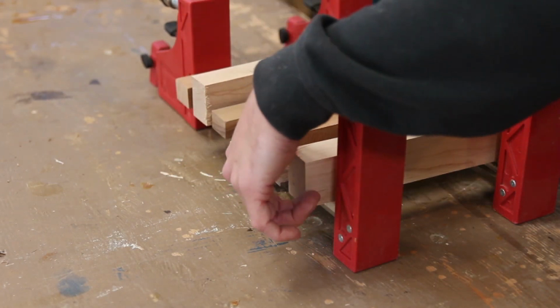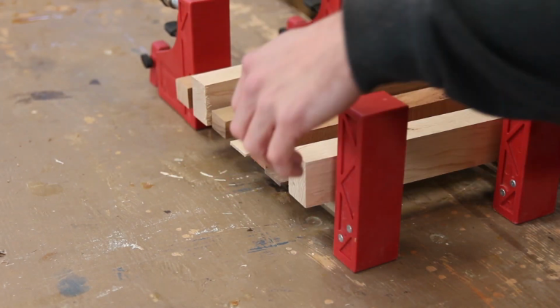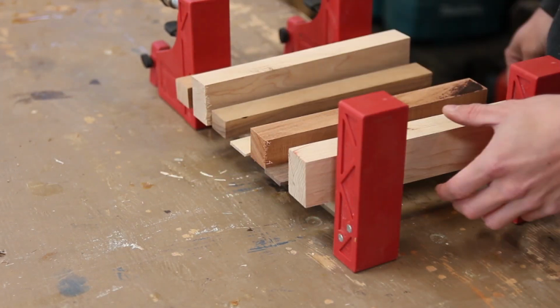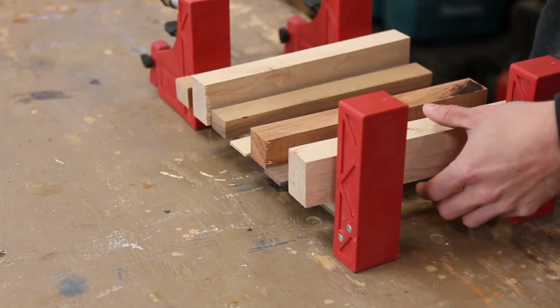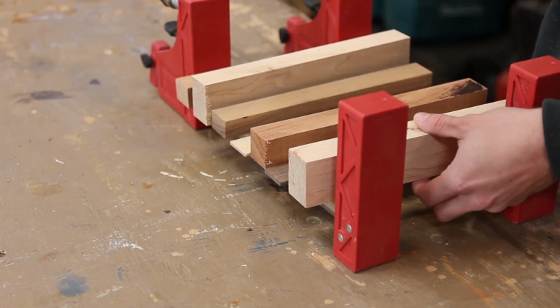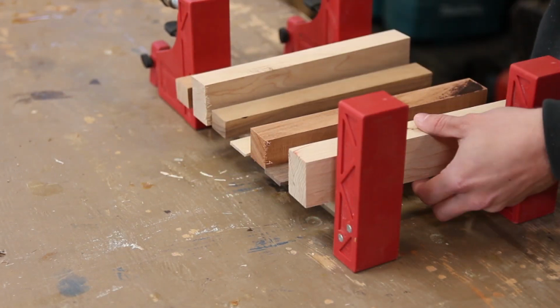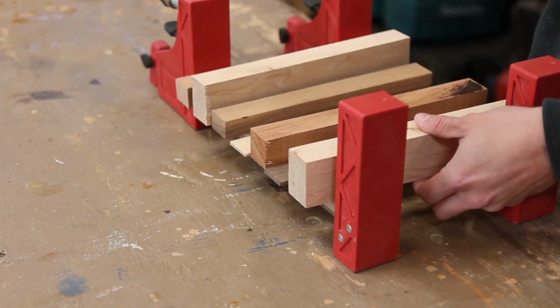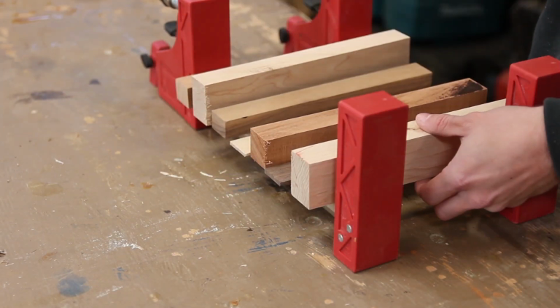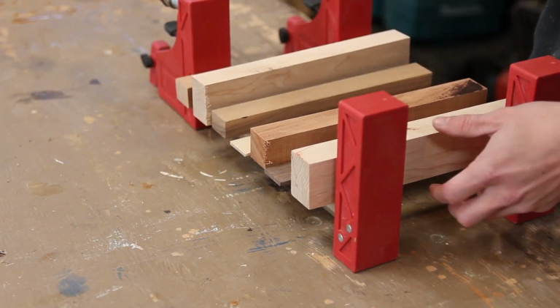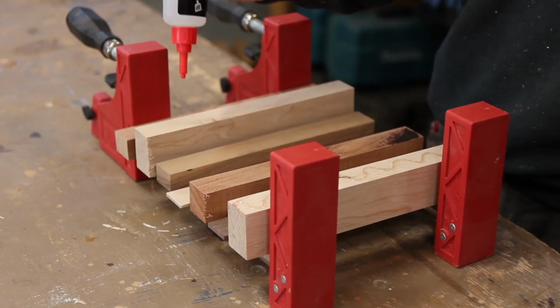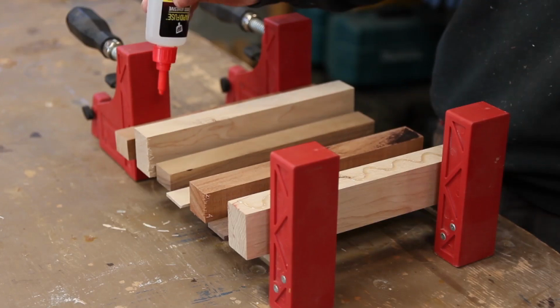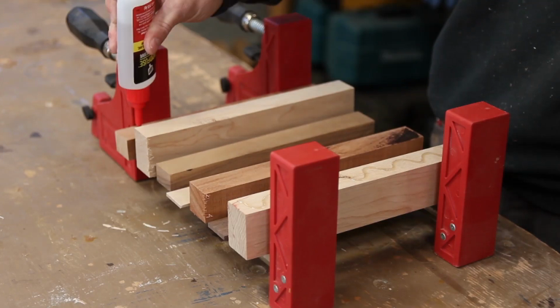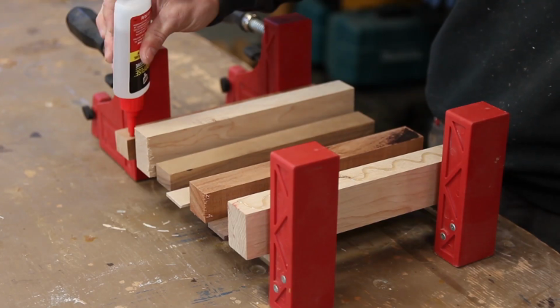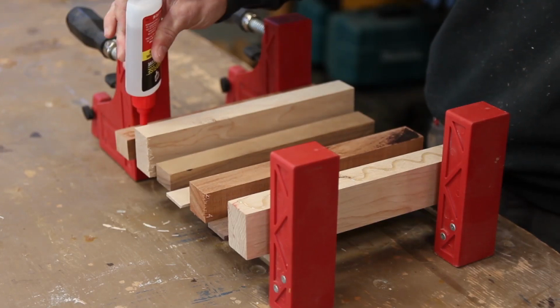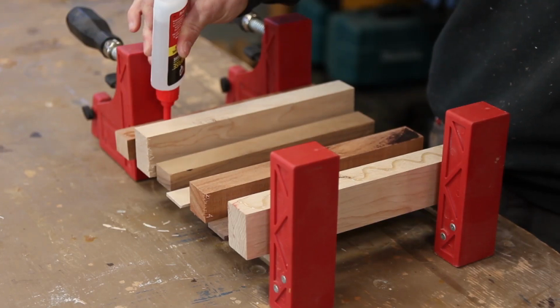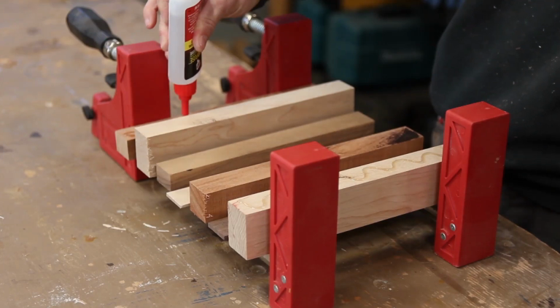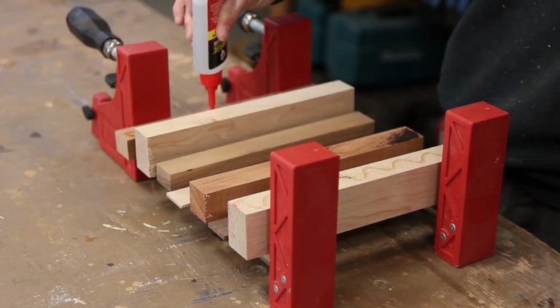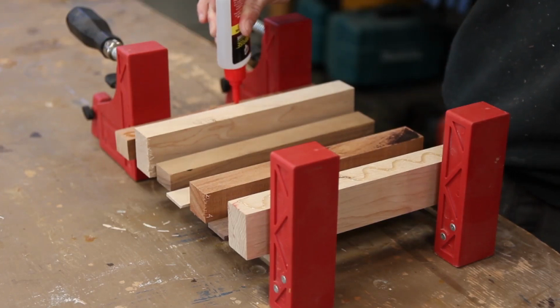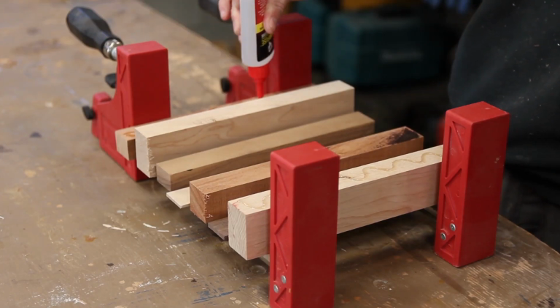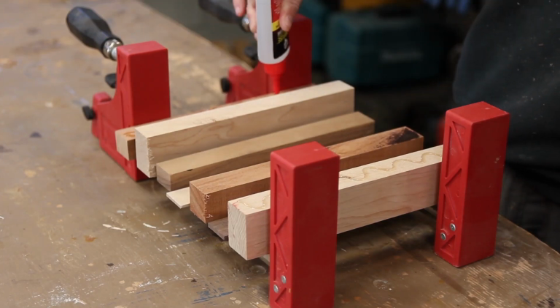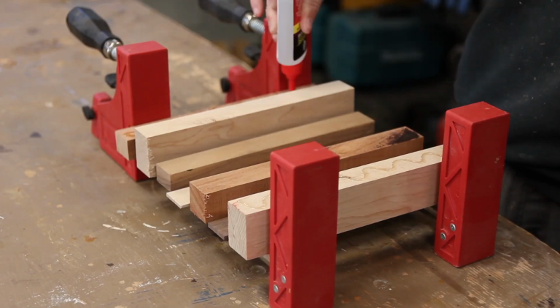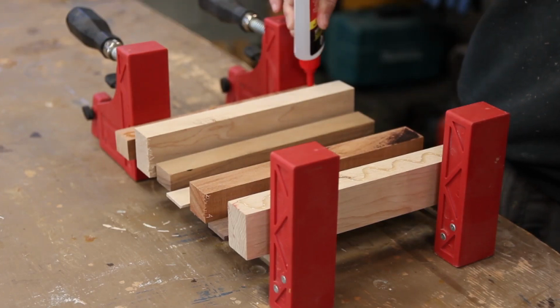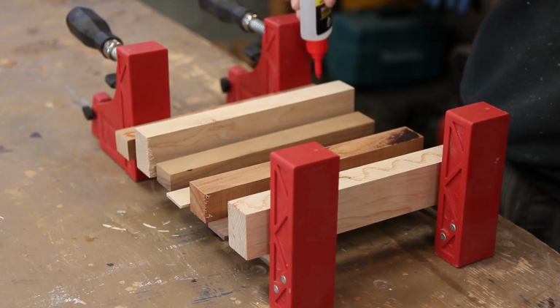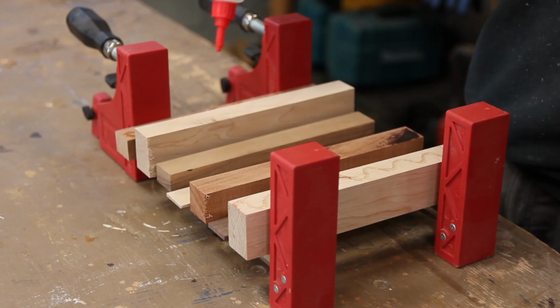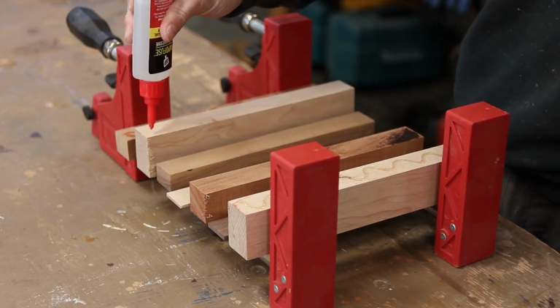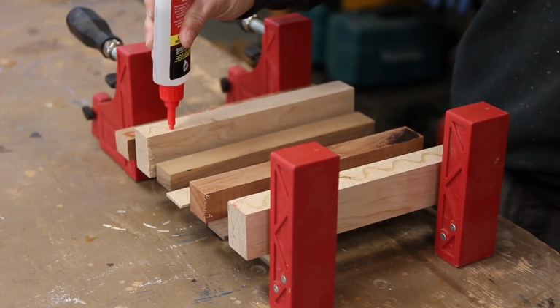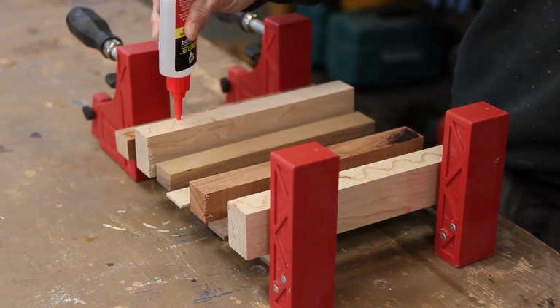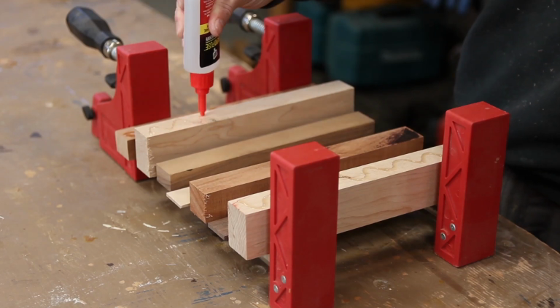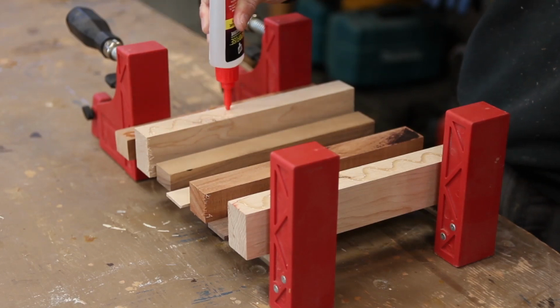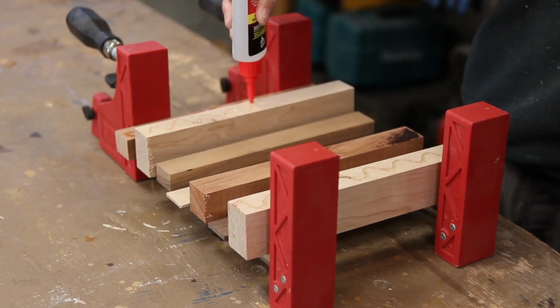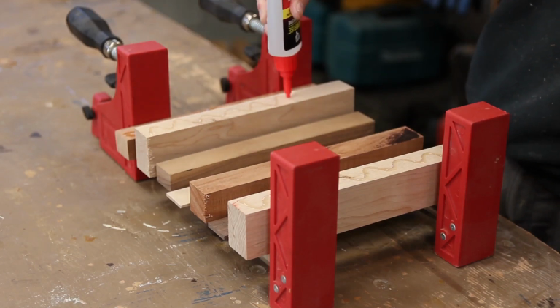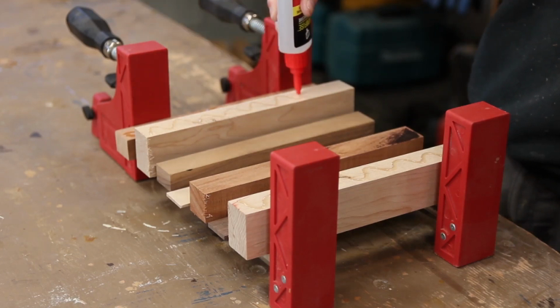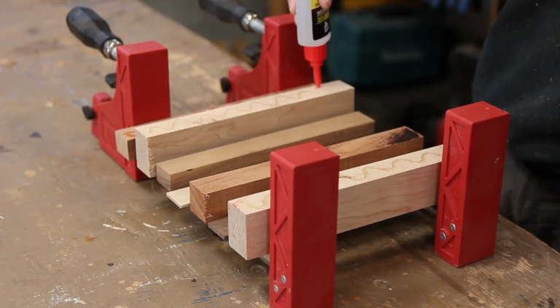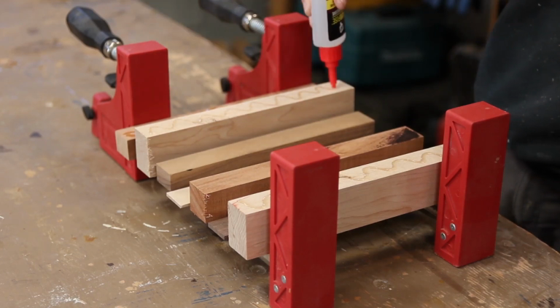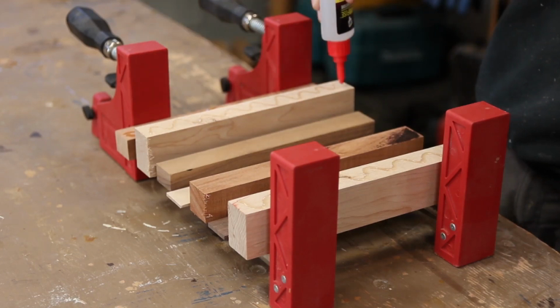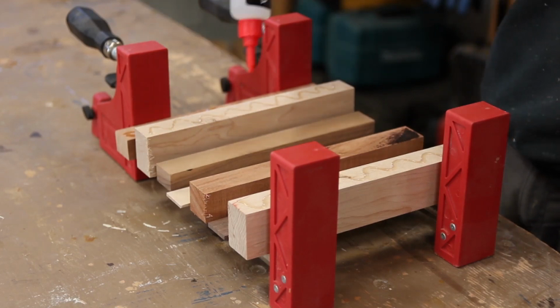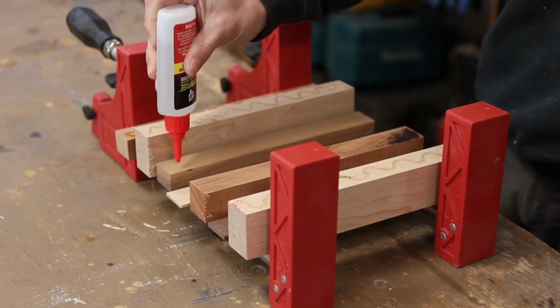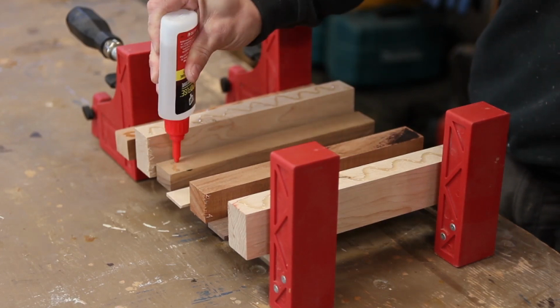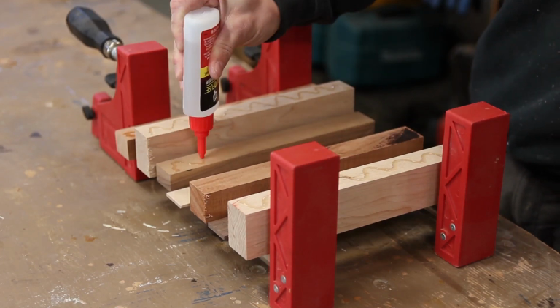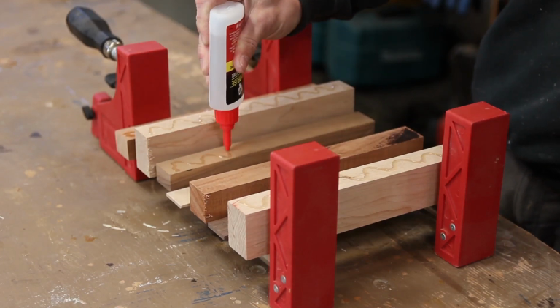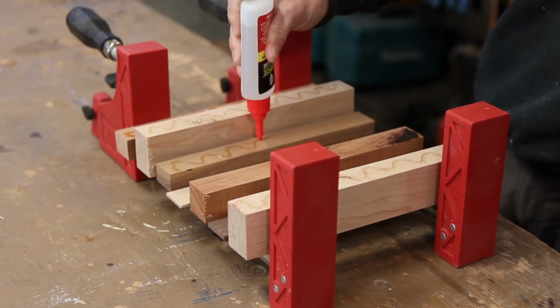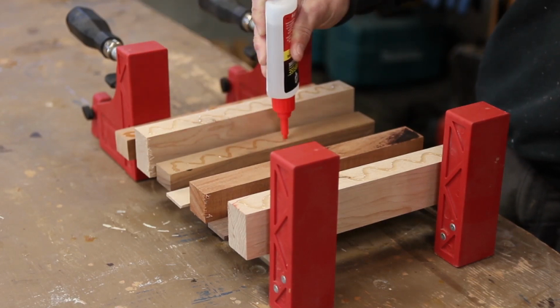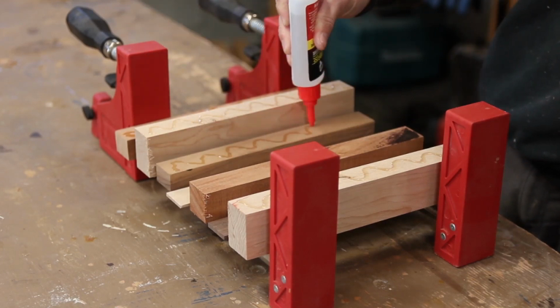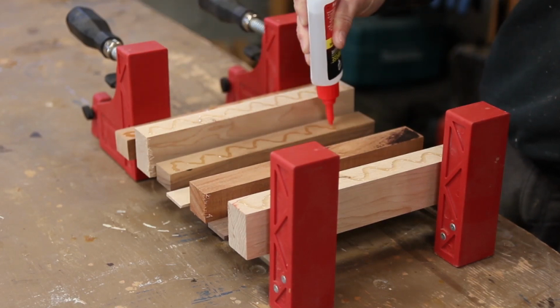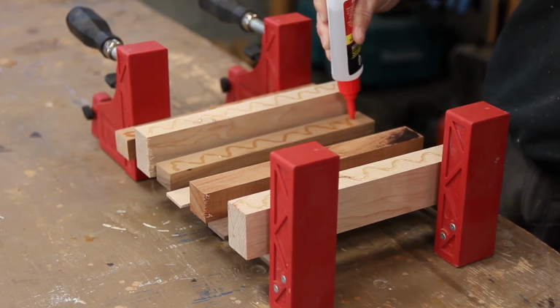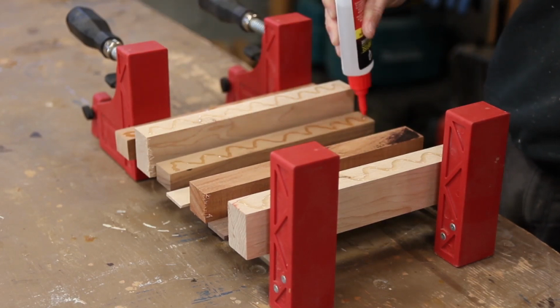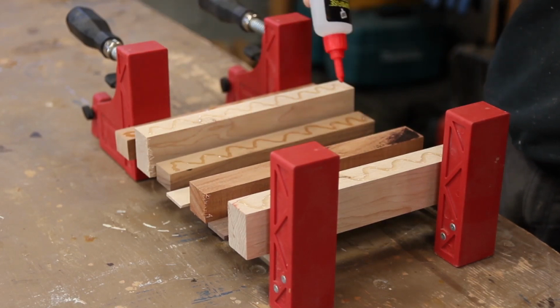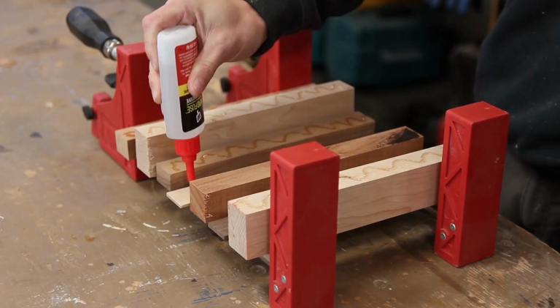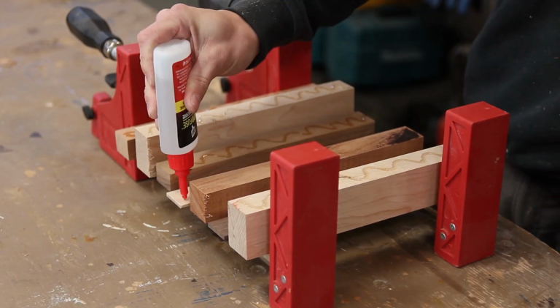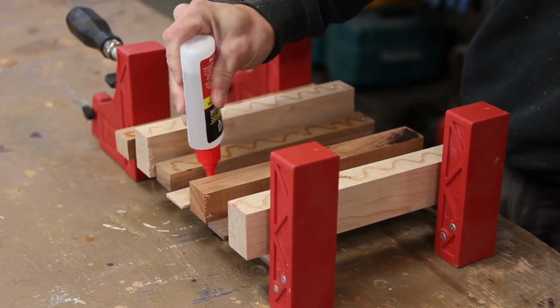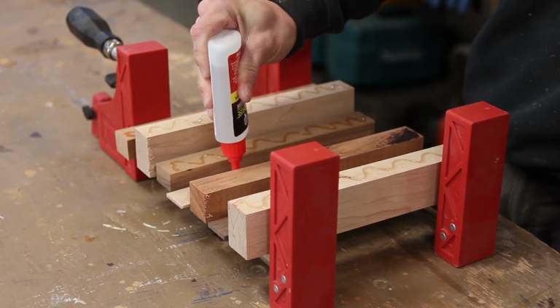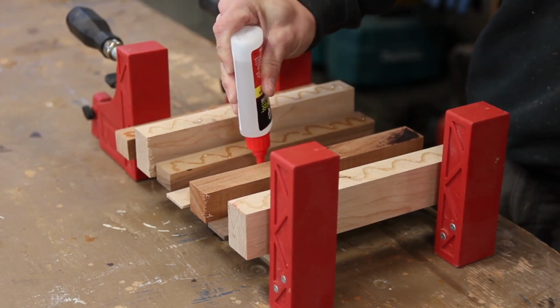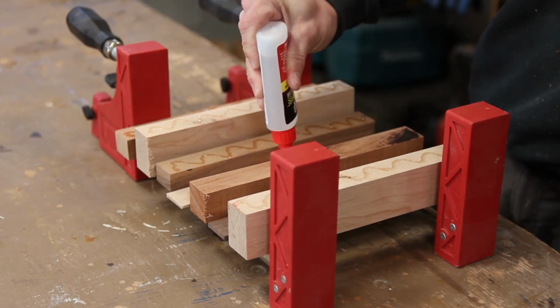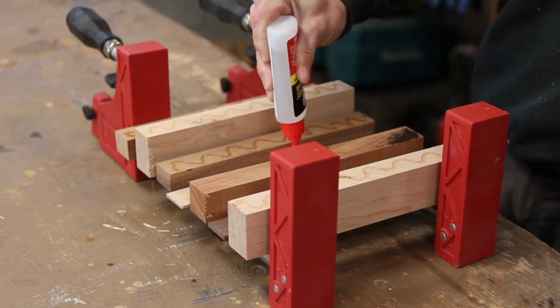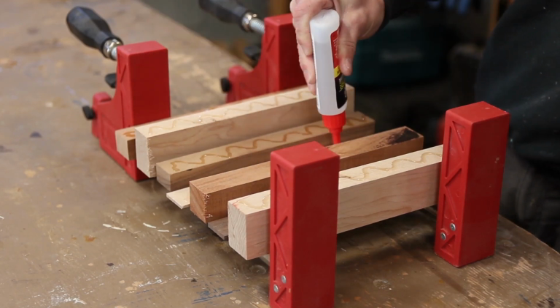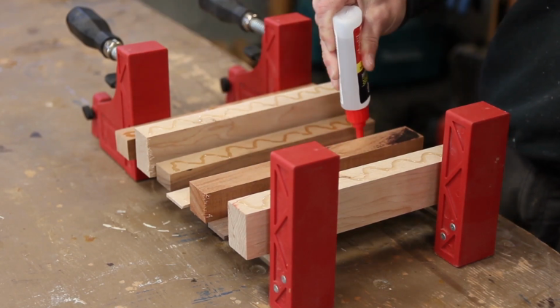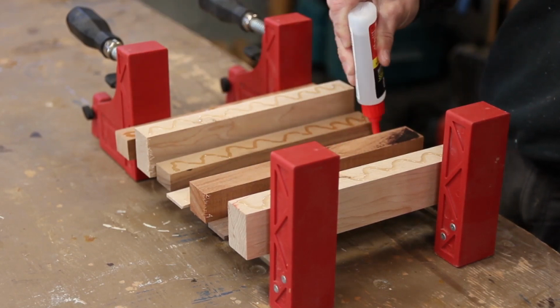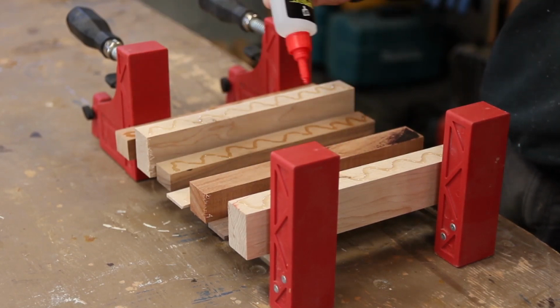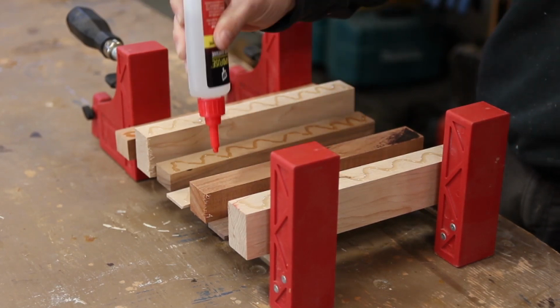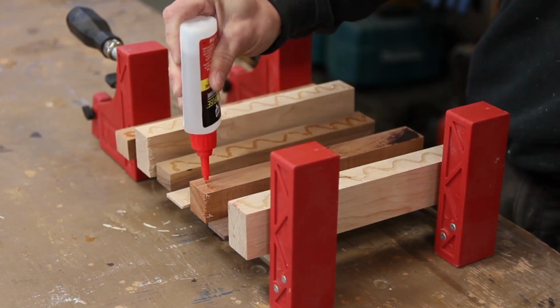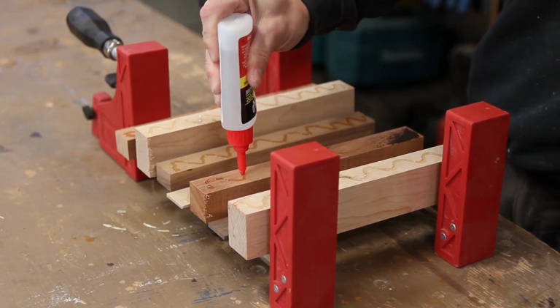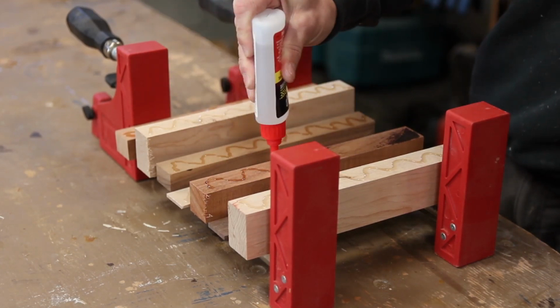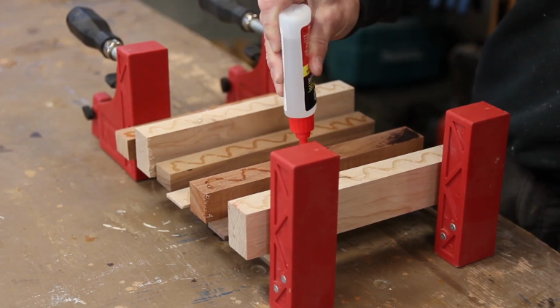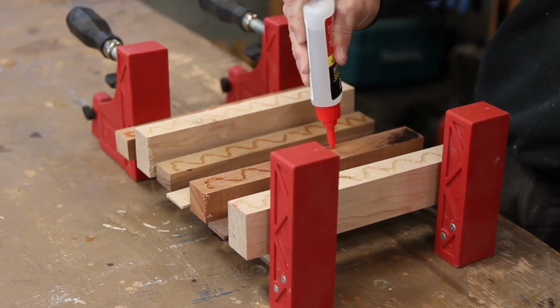I'm using Rapid Fuse to glue up the boards because I don't want to wait a long time for the glue to dry and it's perfect for this small application.